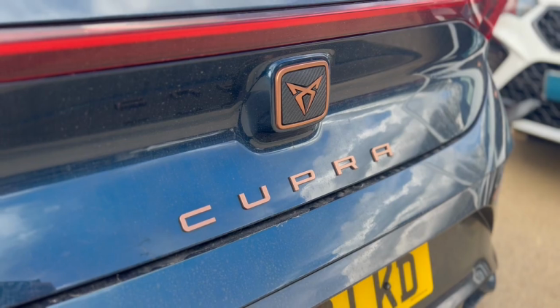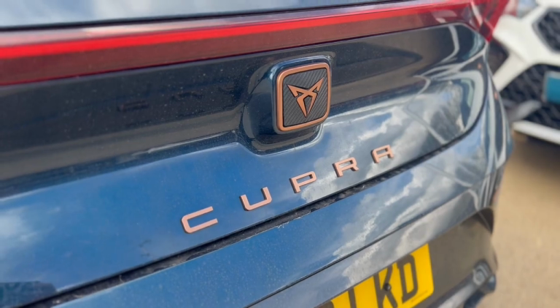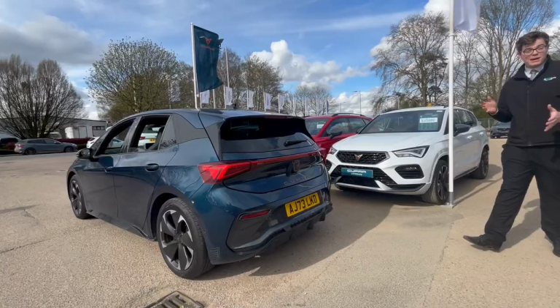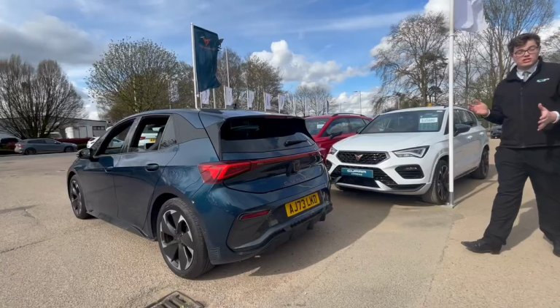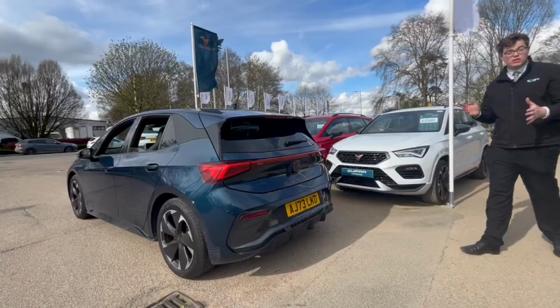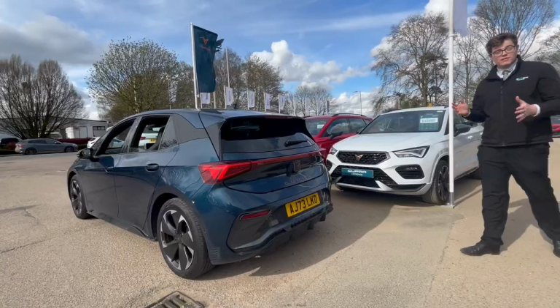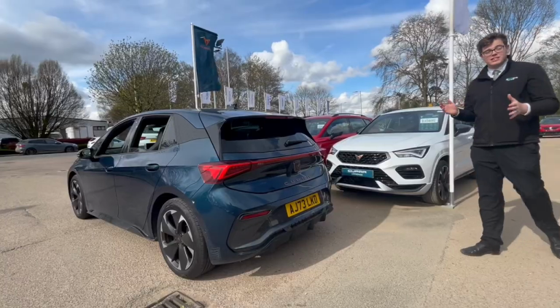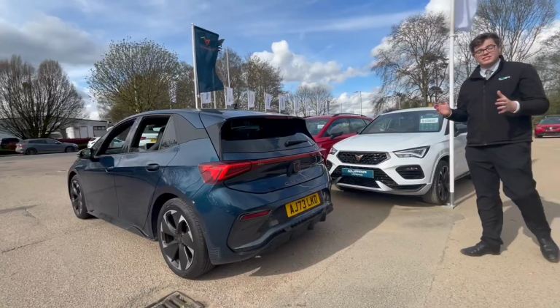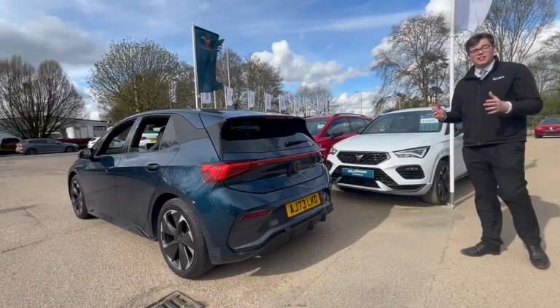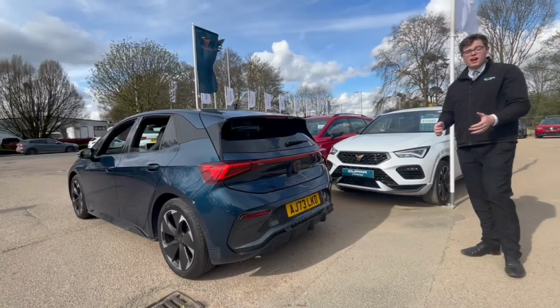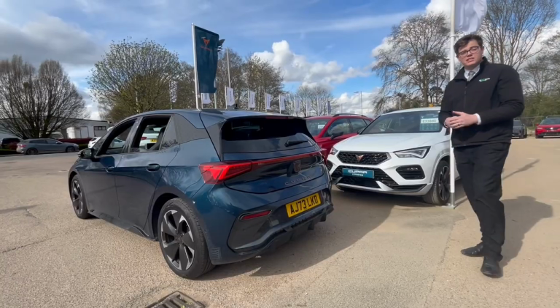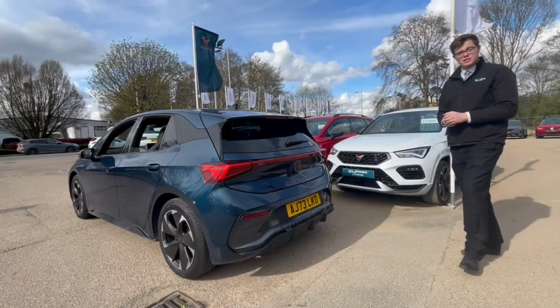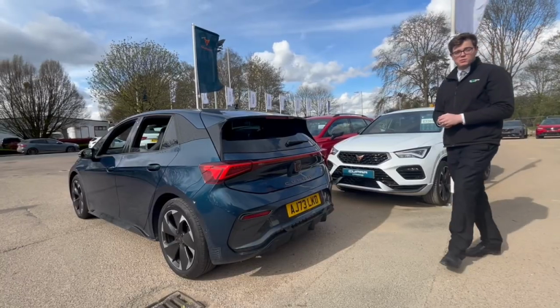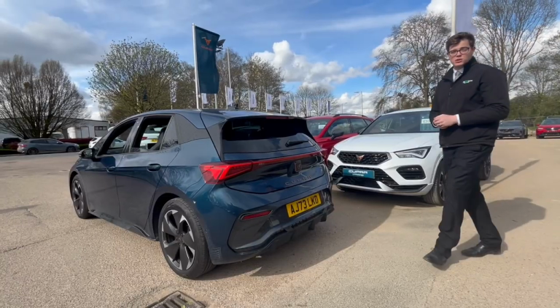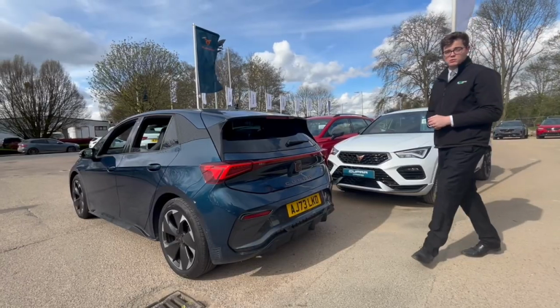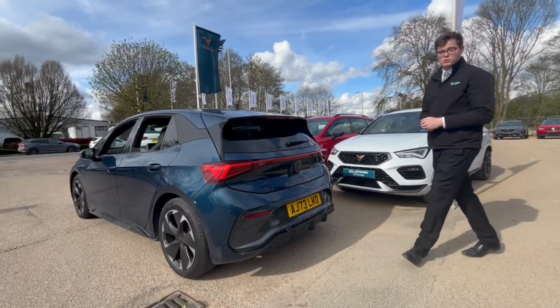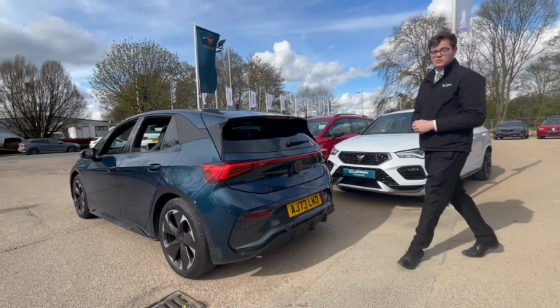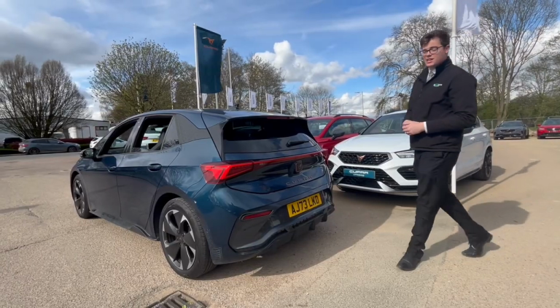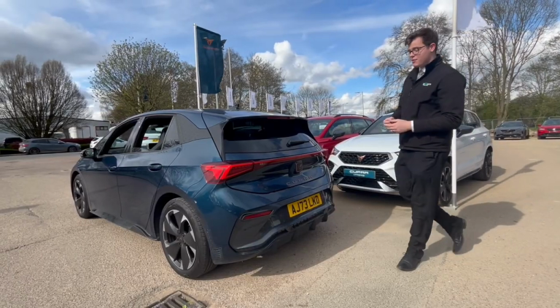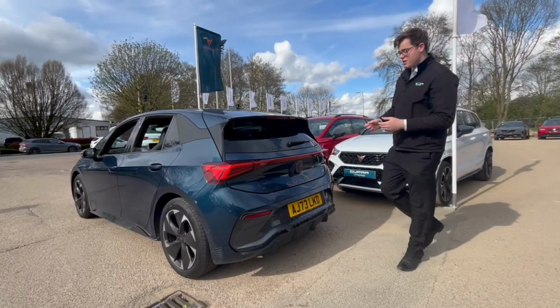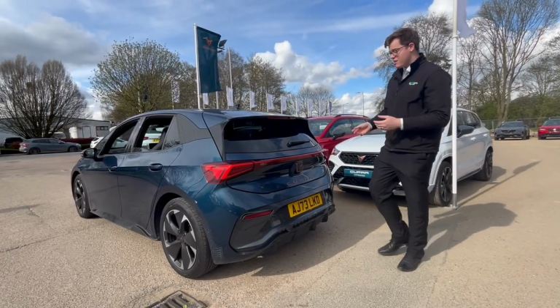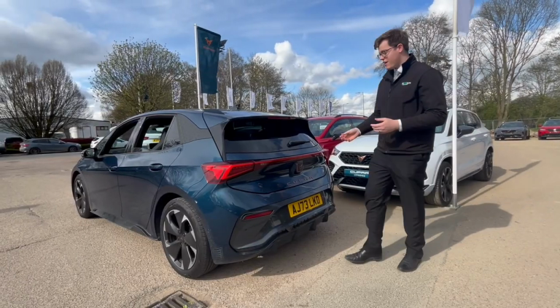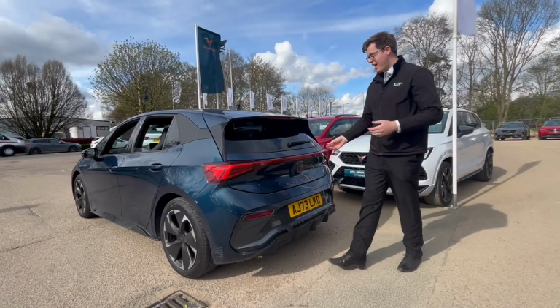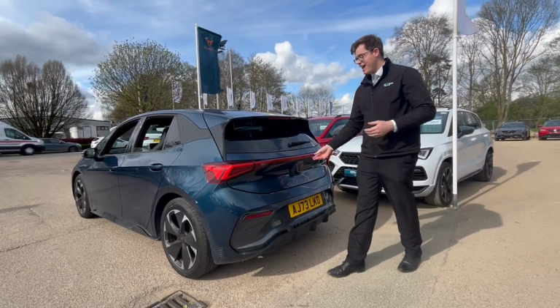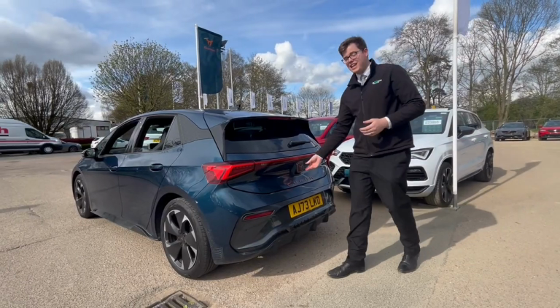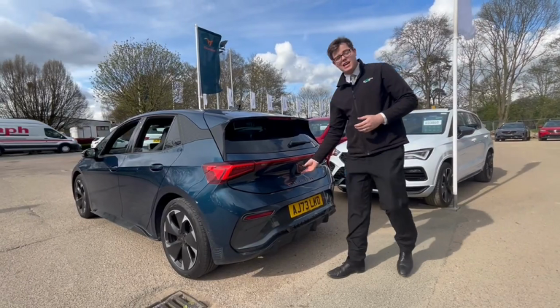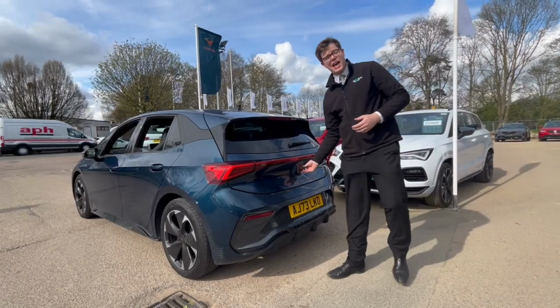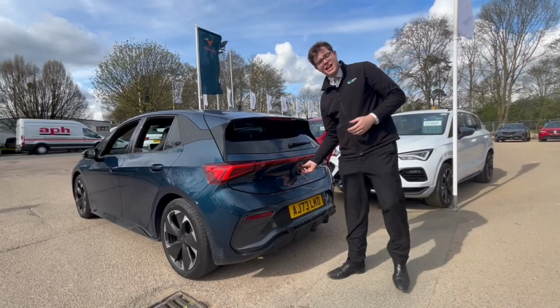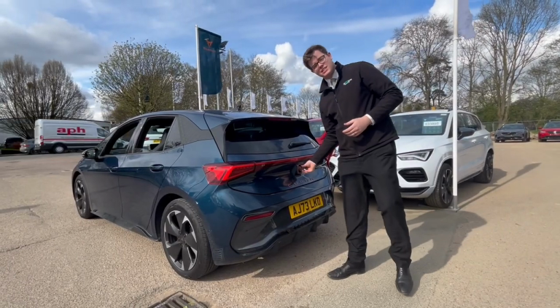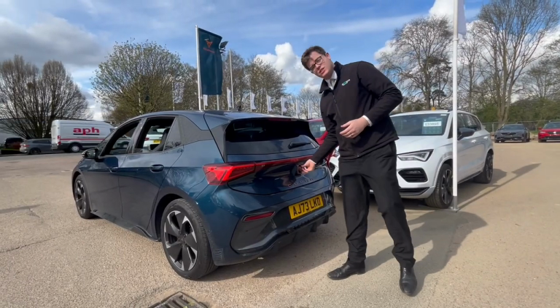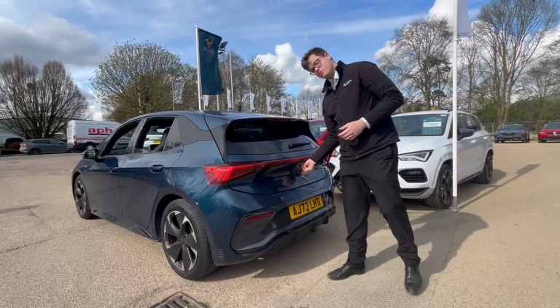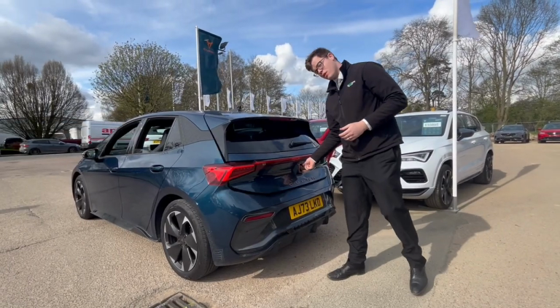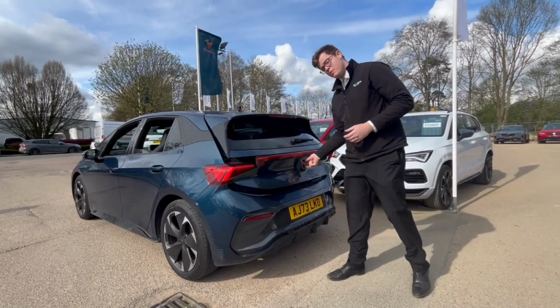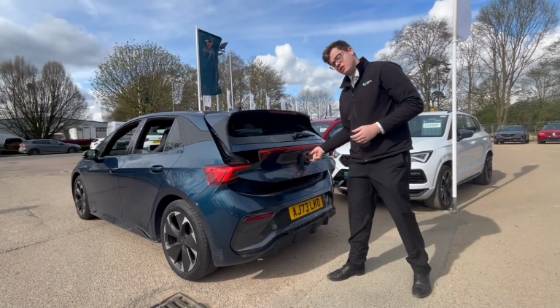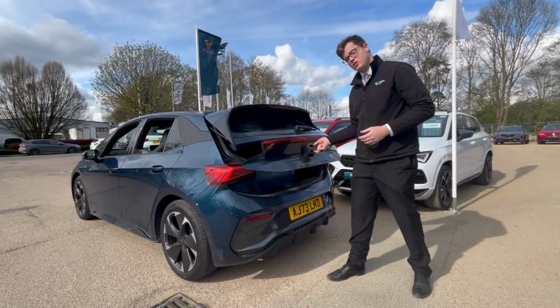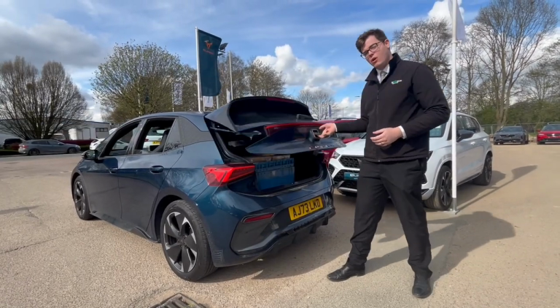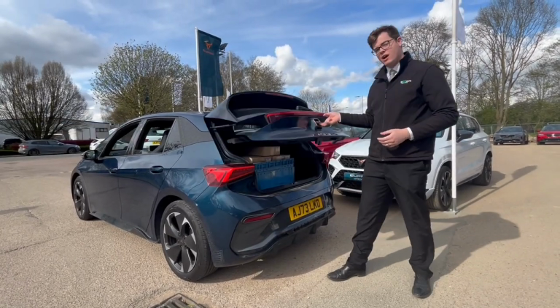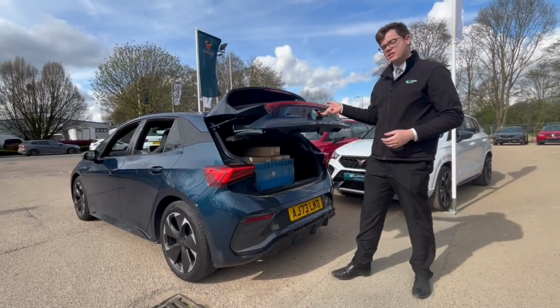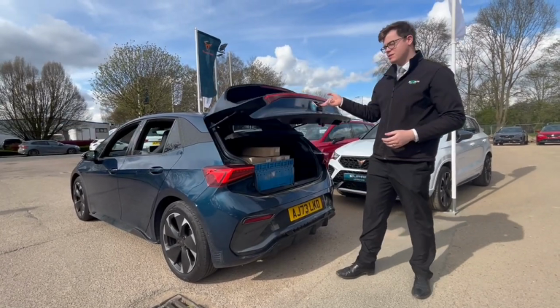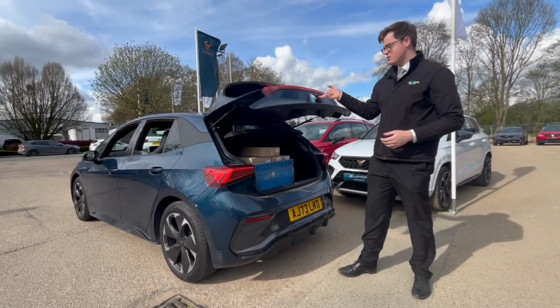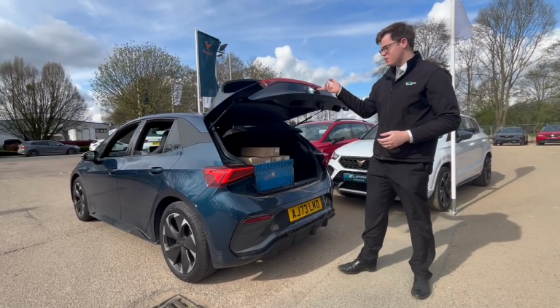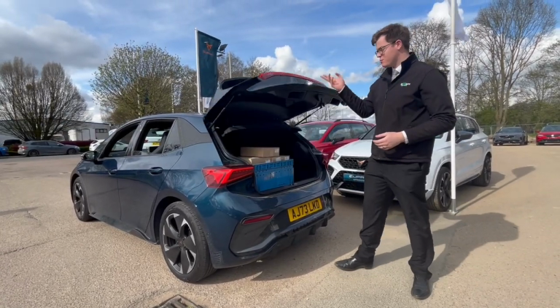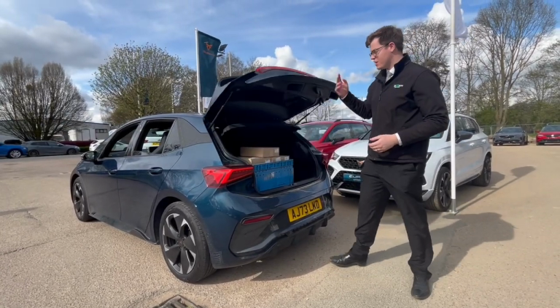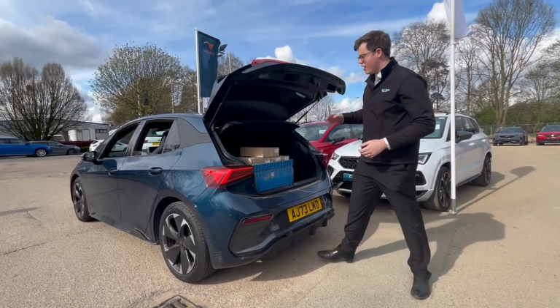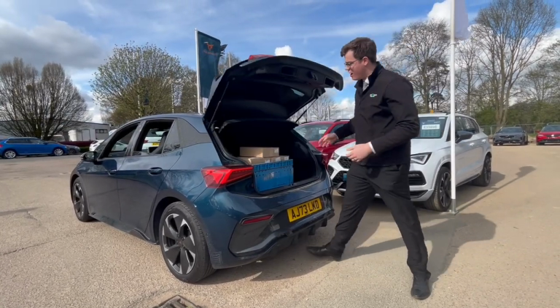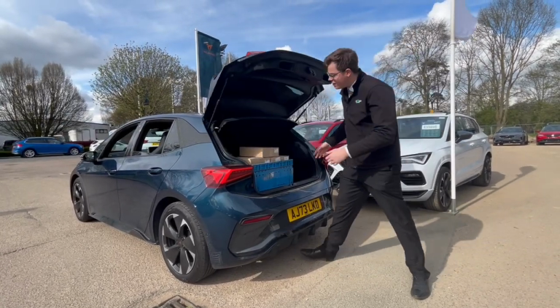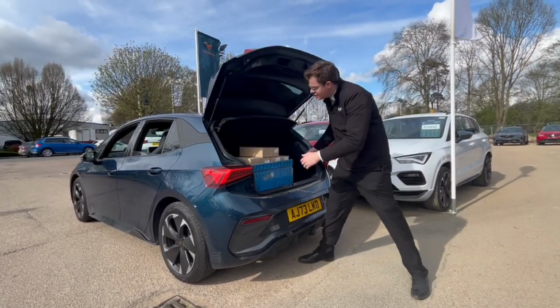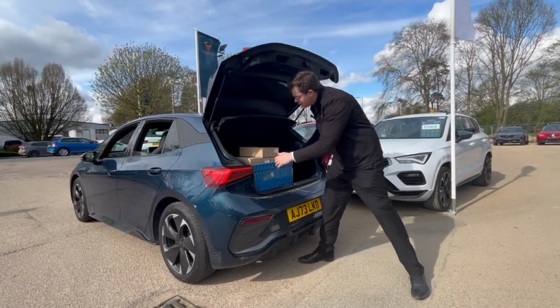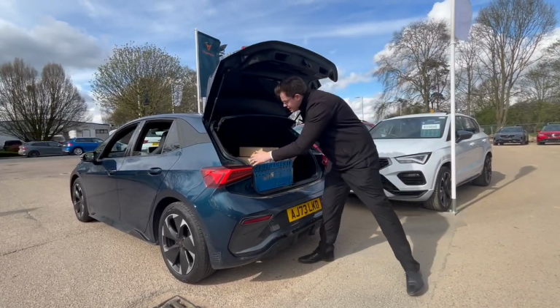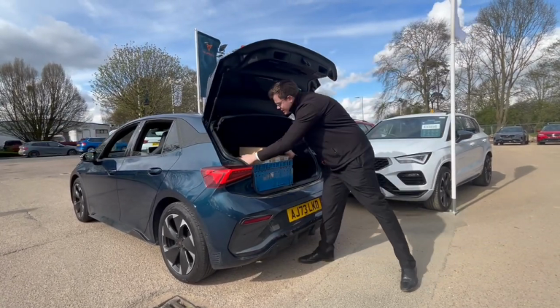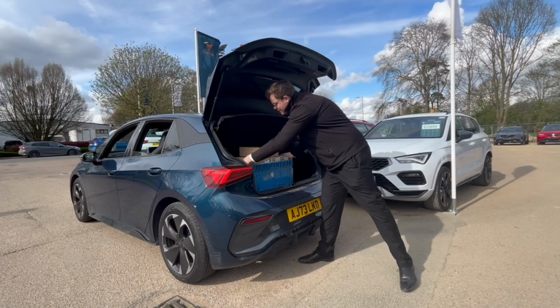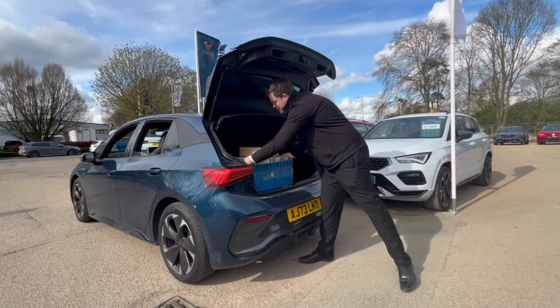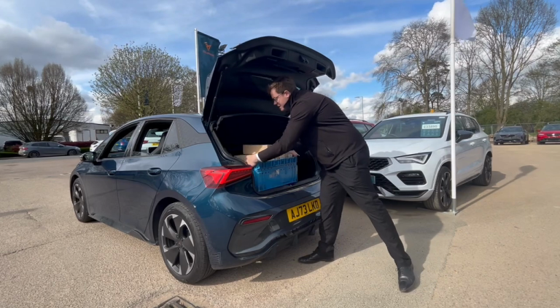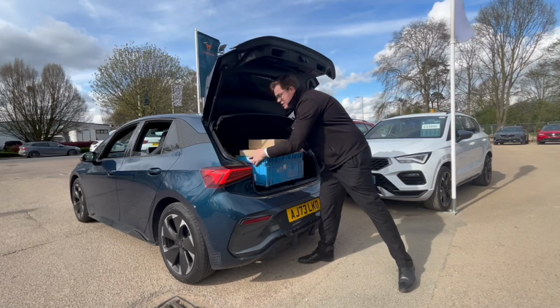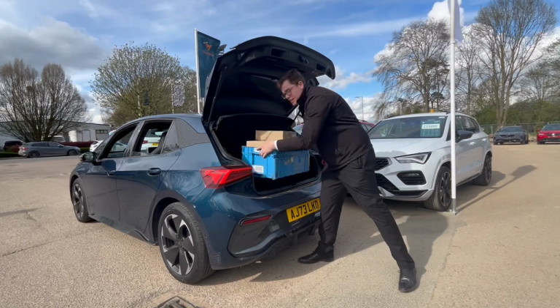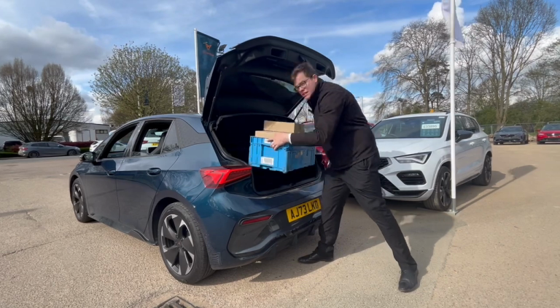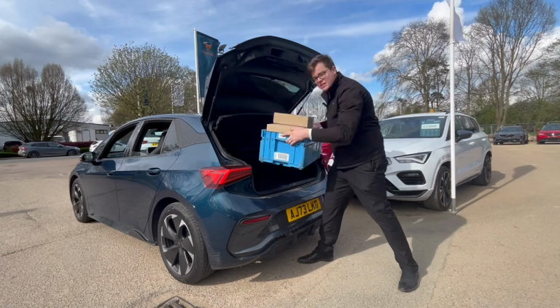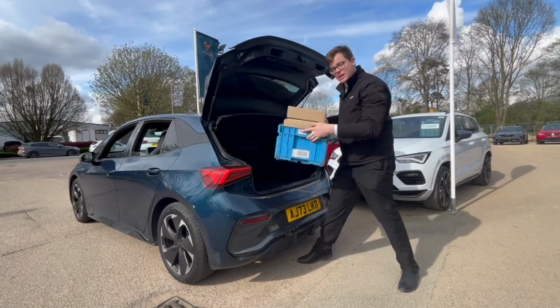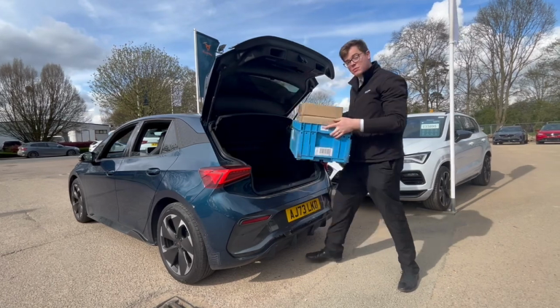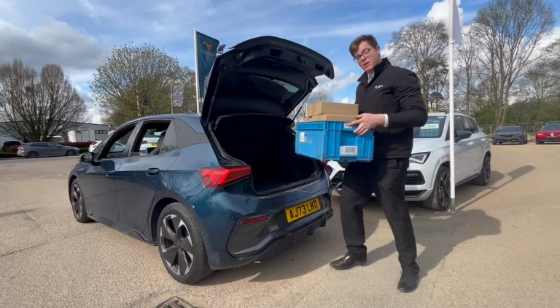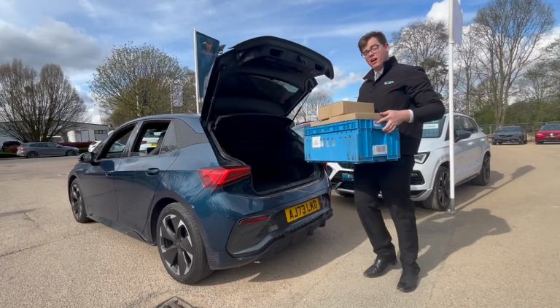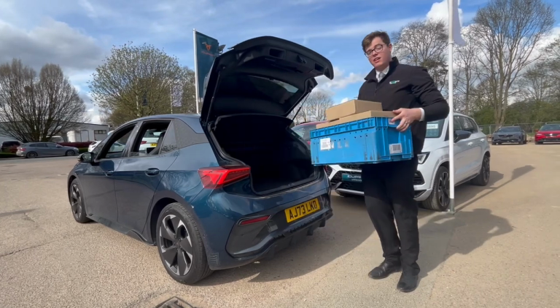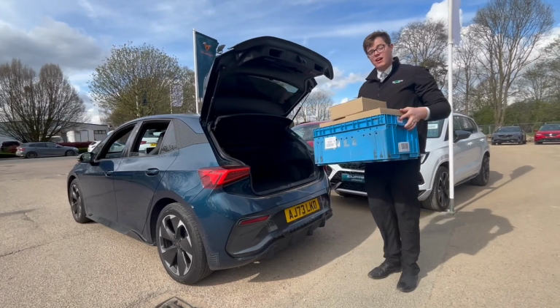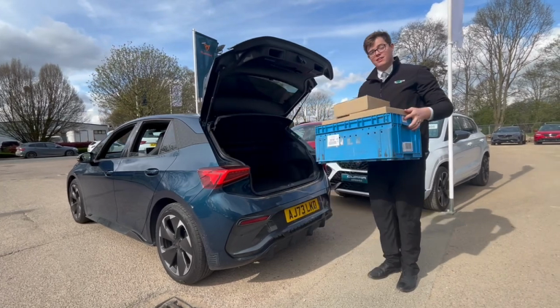Keep your car as light as possible — get rid of any excess rubbish or items from the car to keep the weight down.